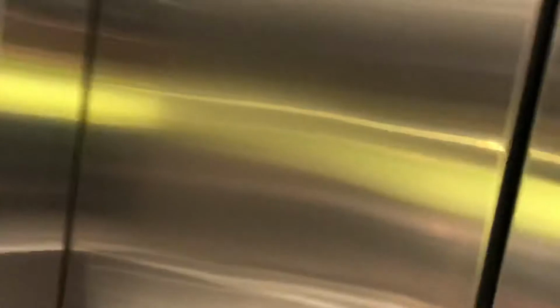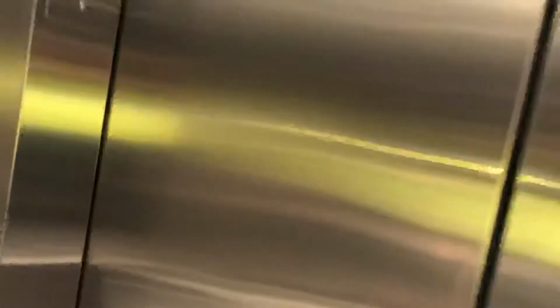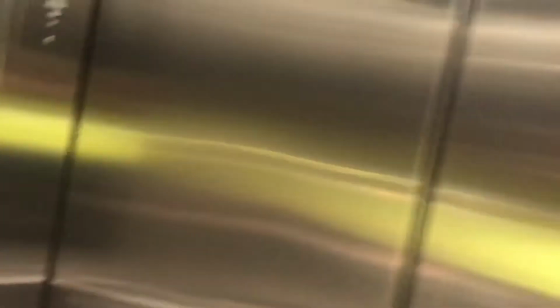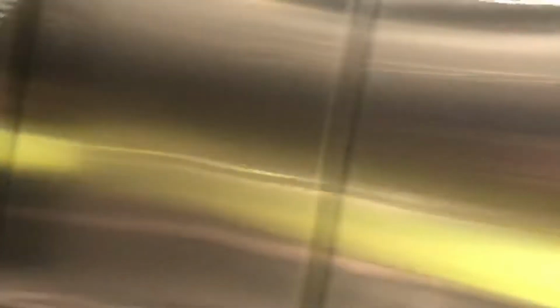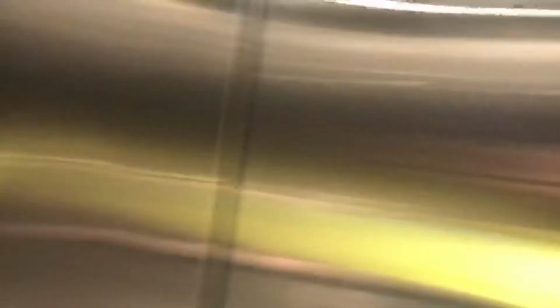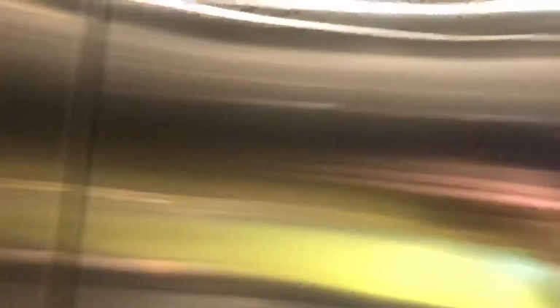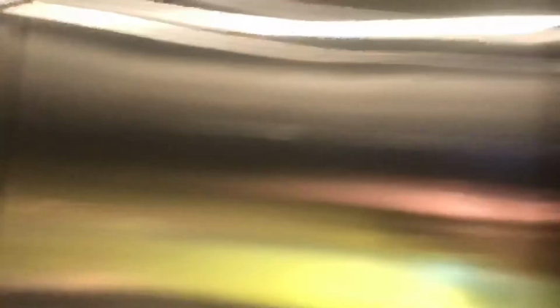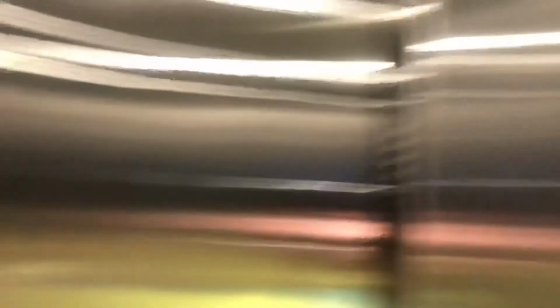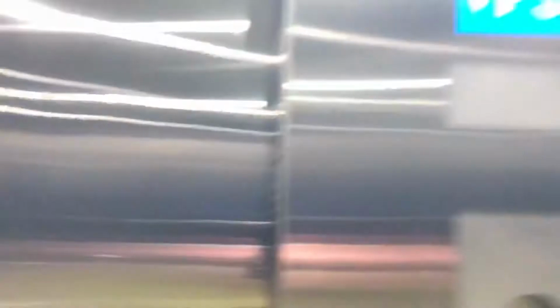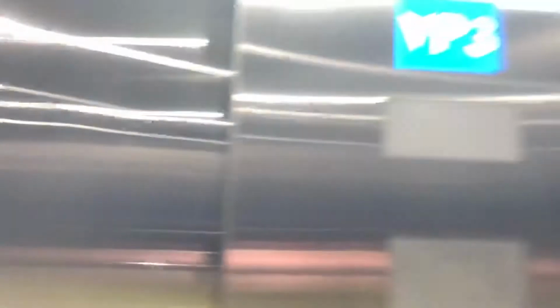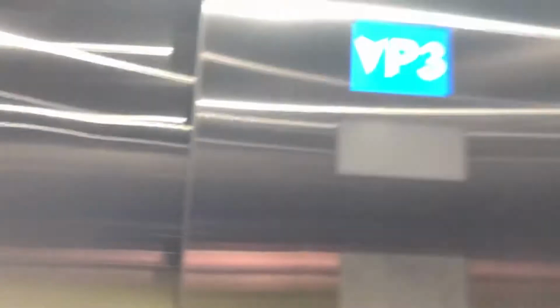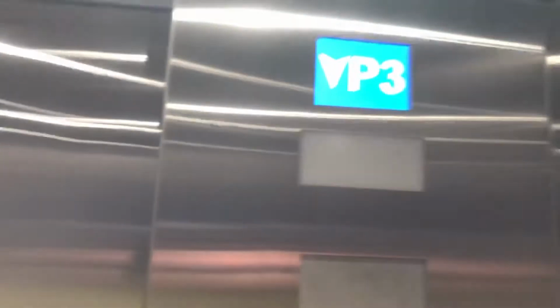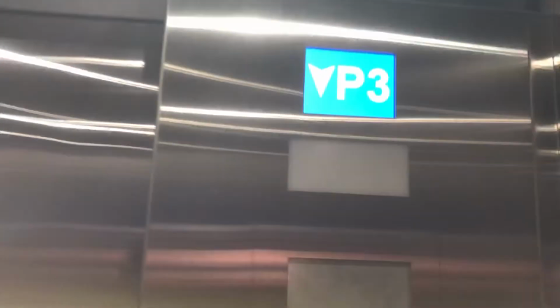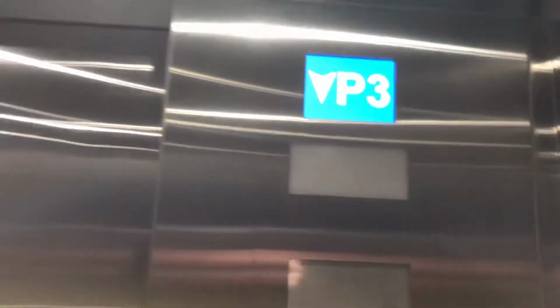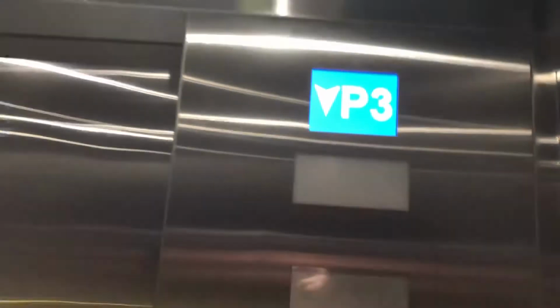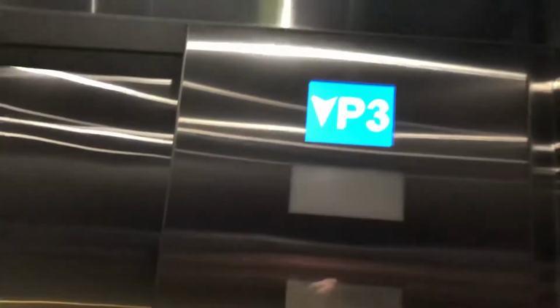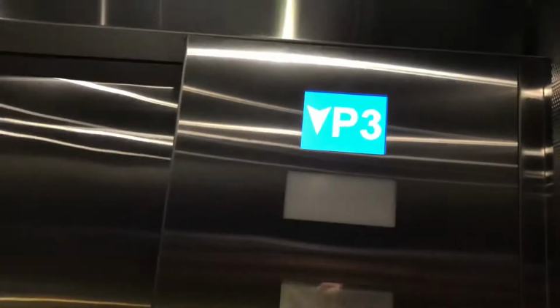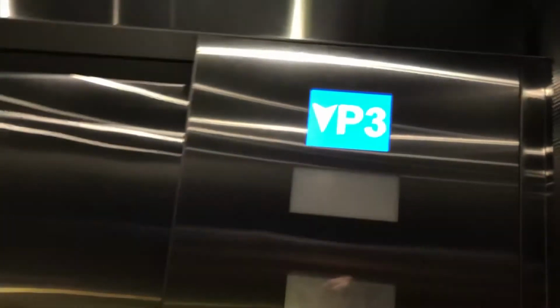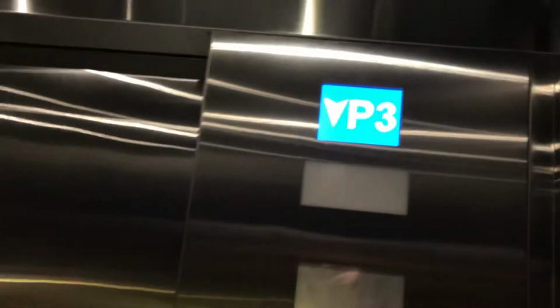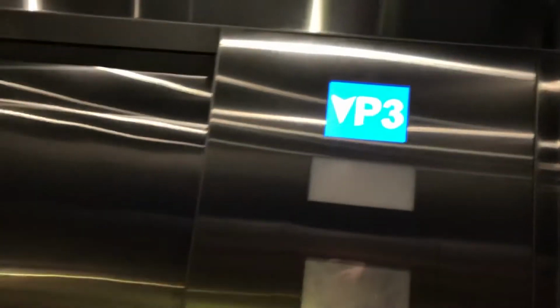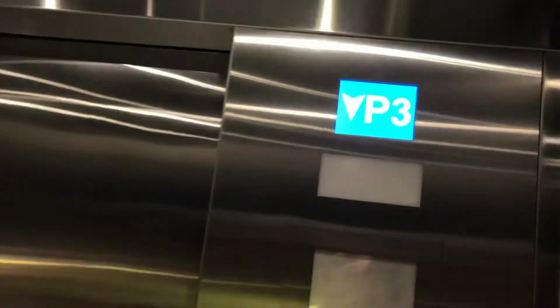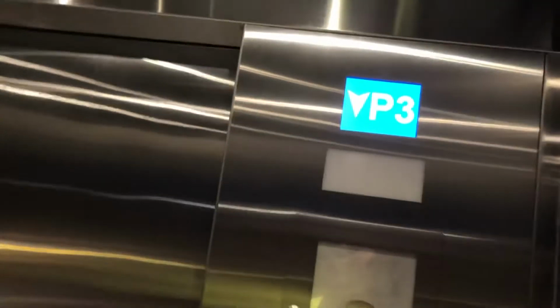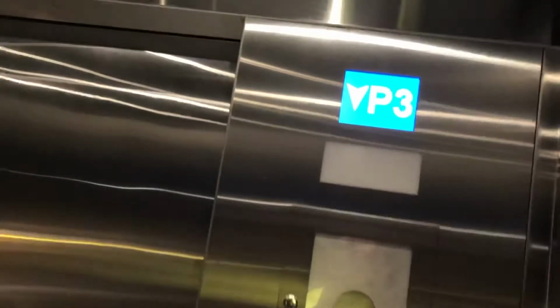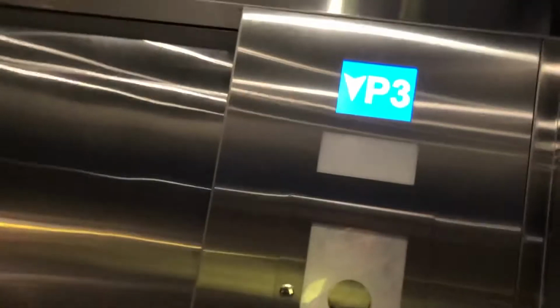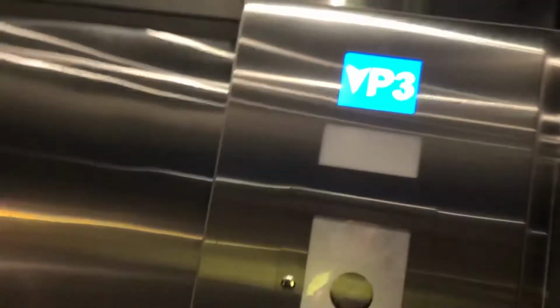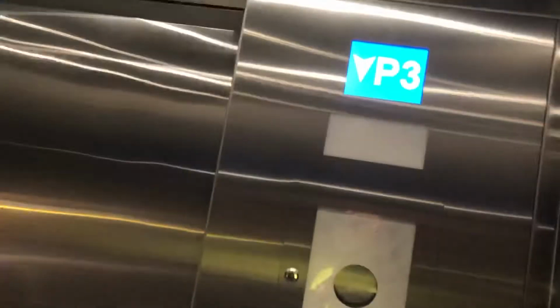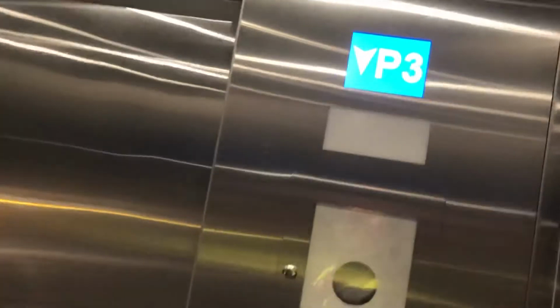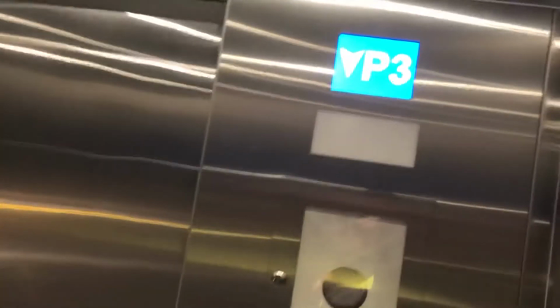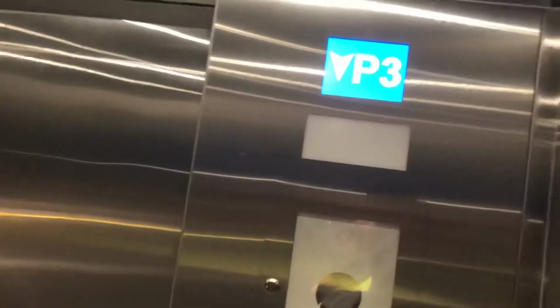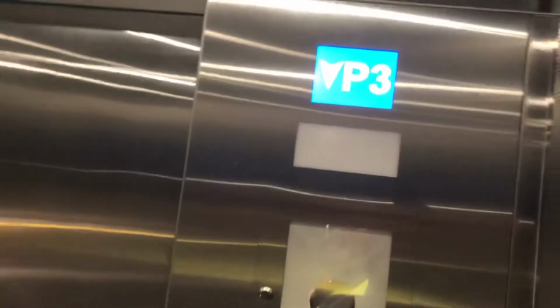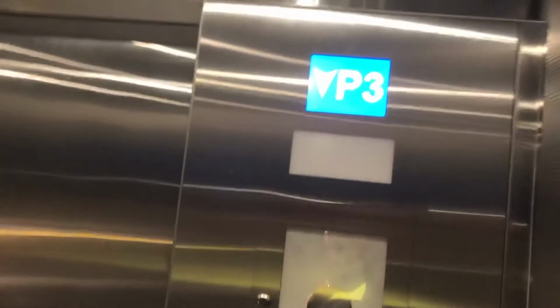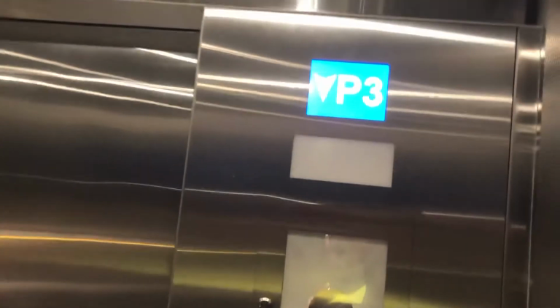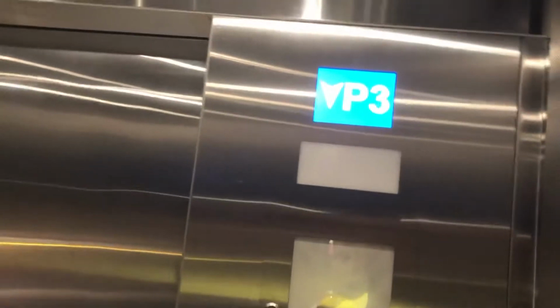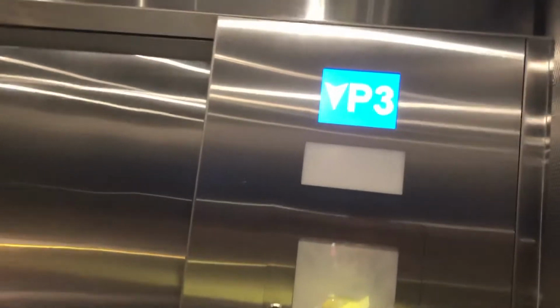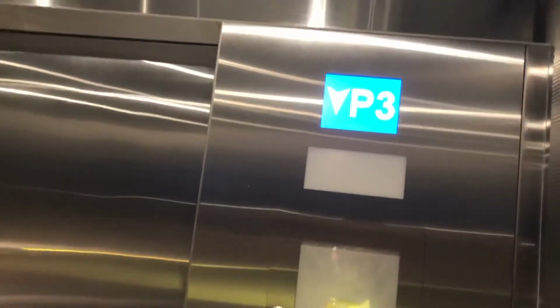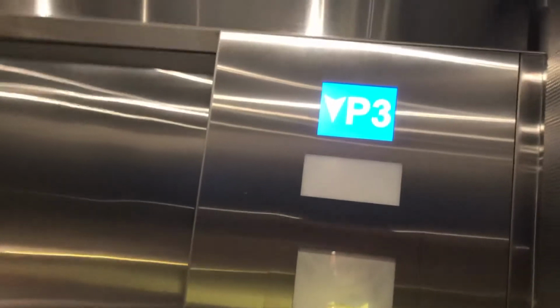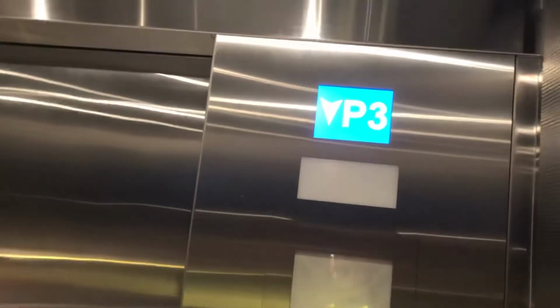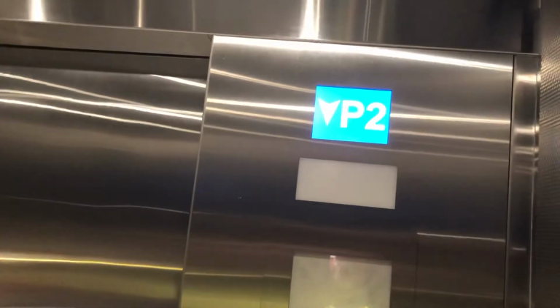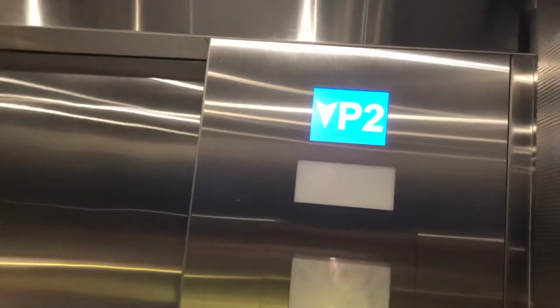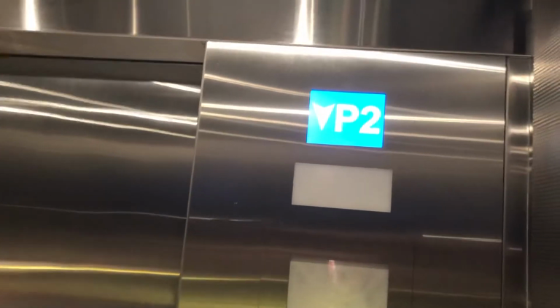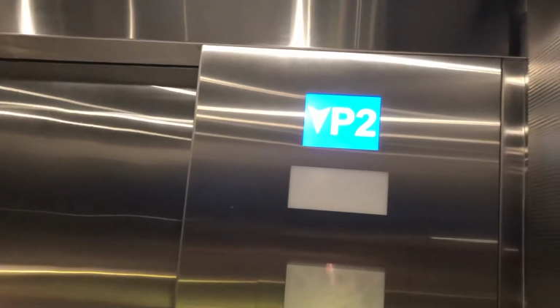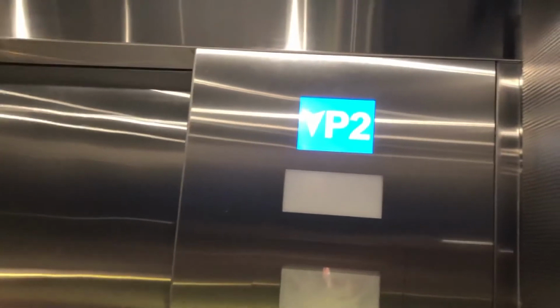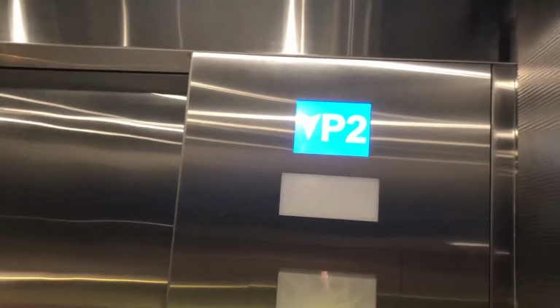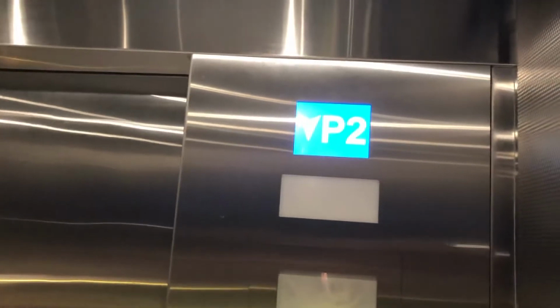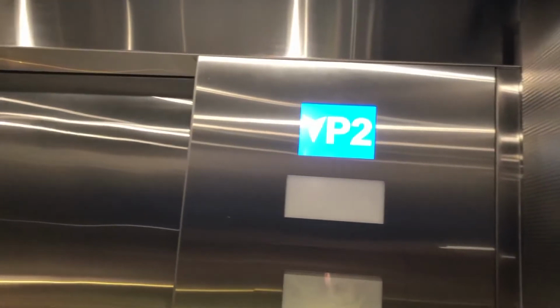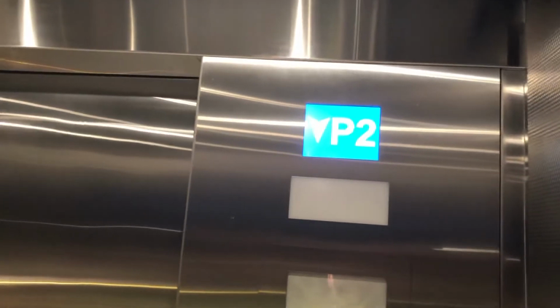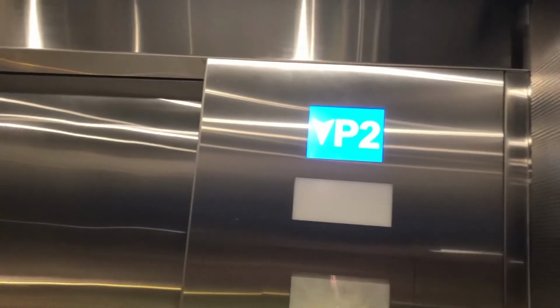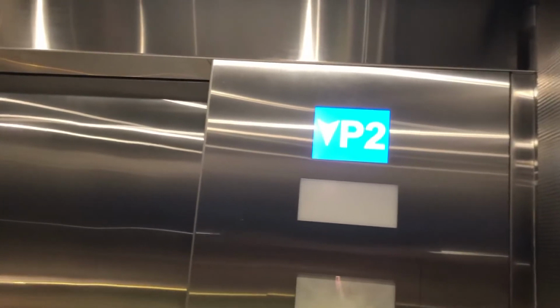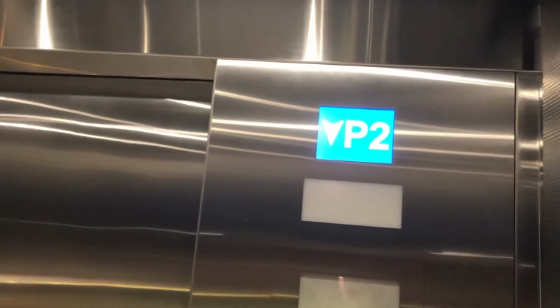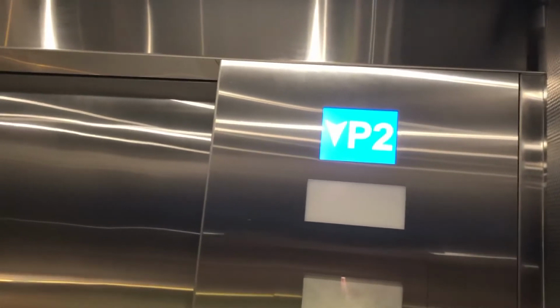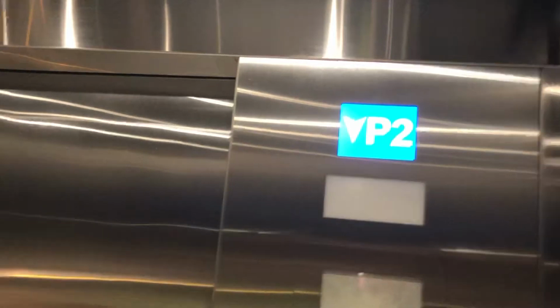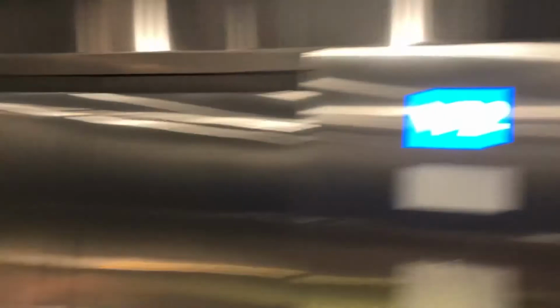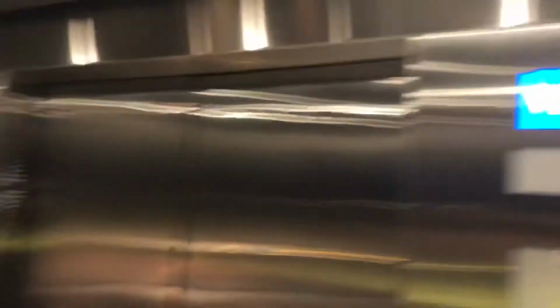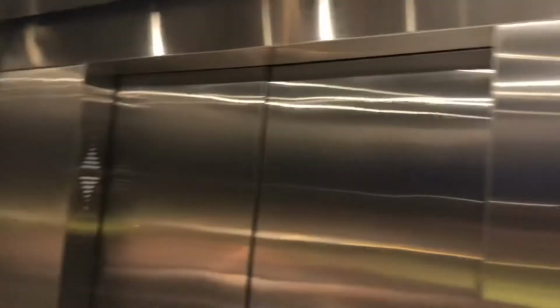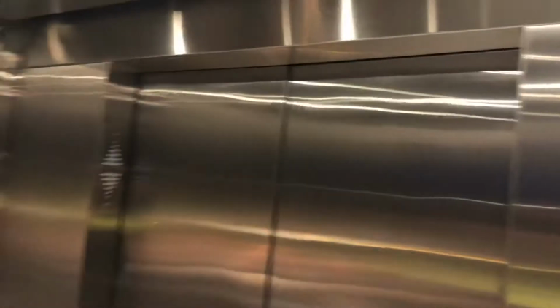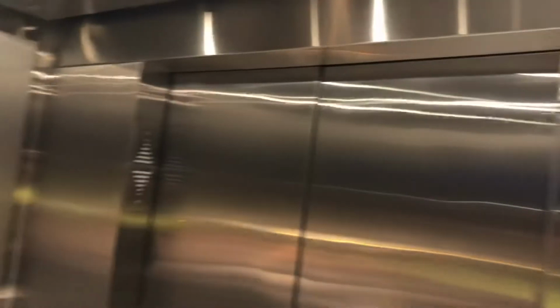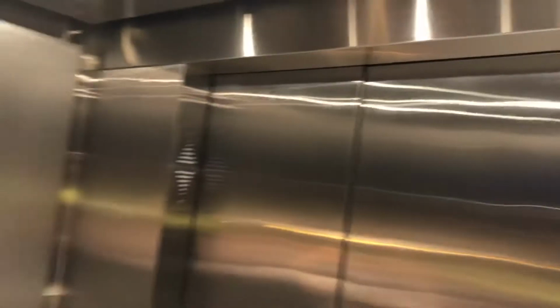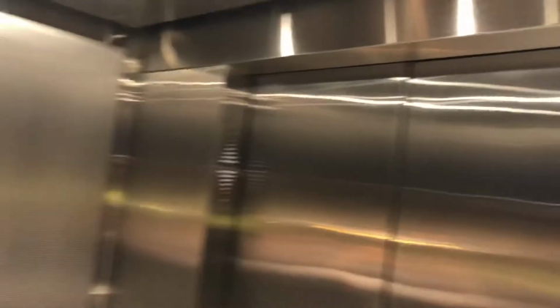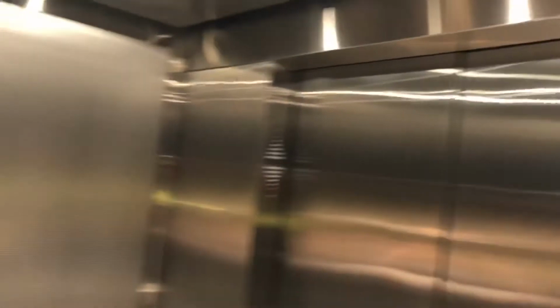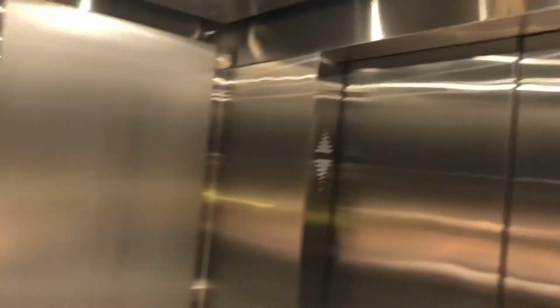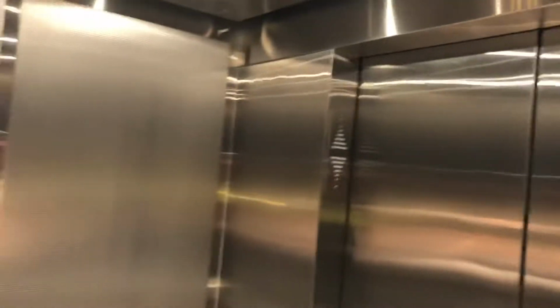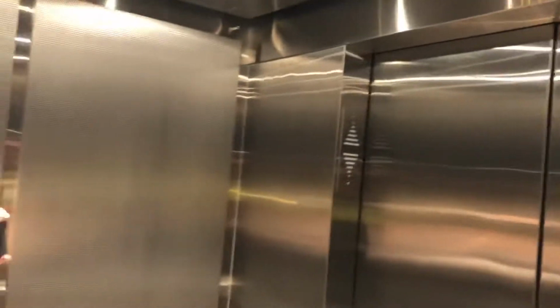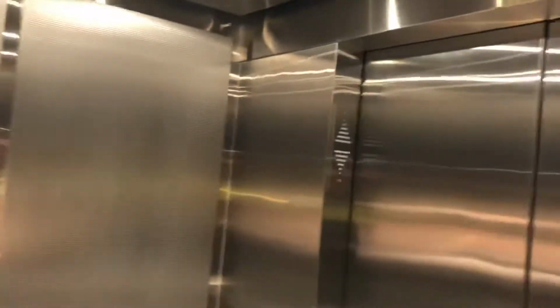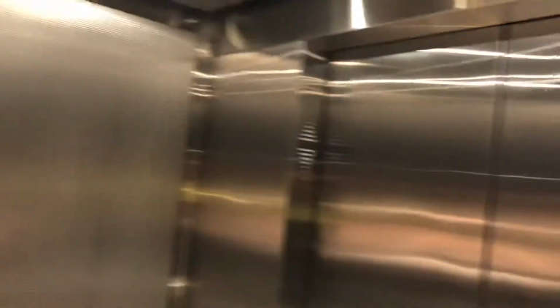Is this a service elevator or a public elevator? Public elevator. Newly modded by Otis here.